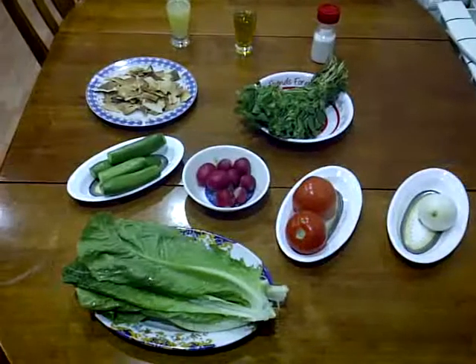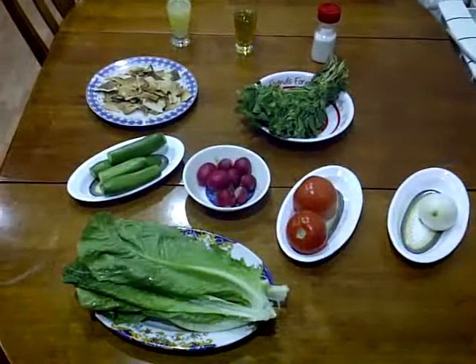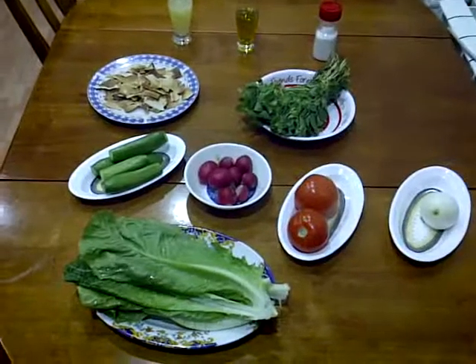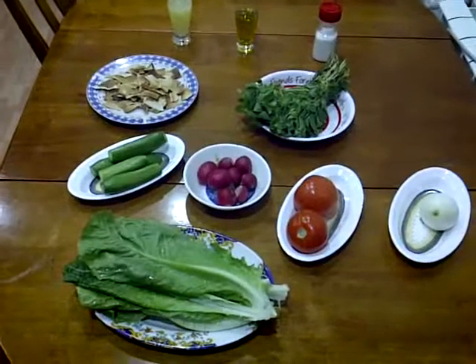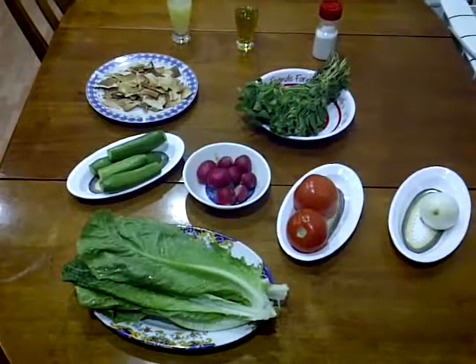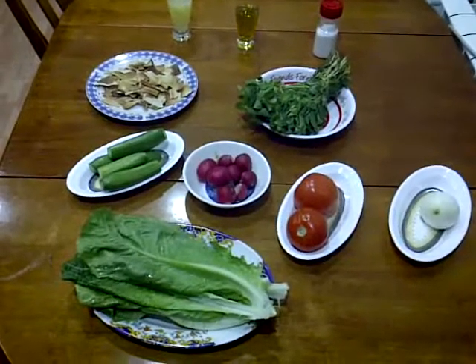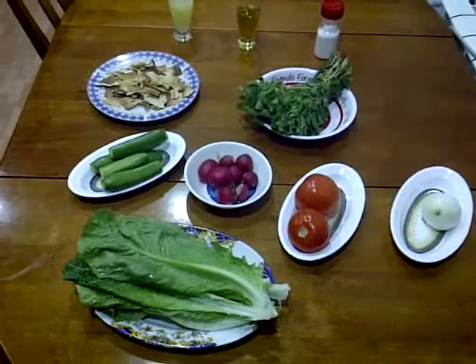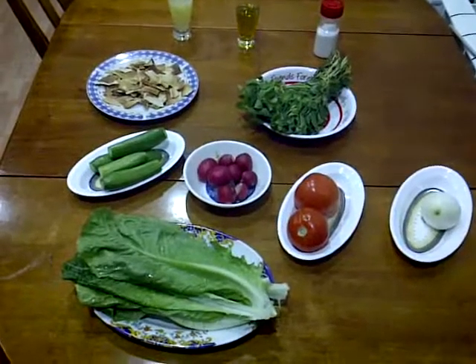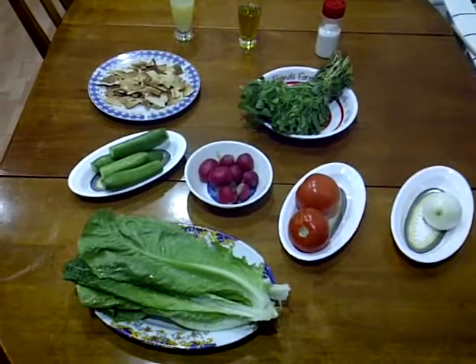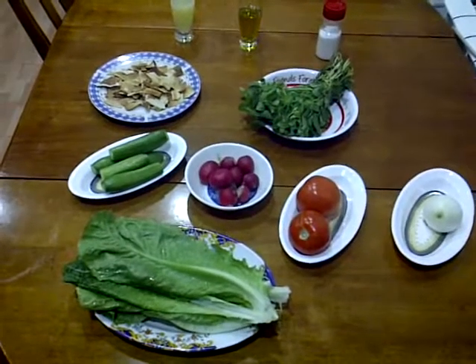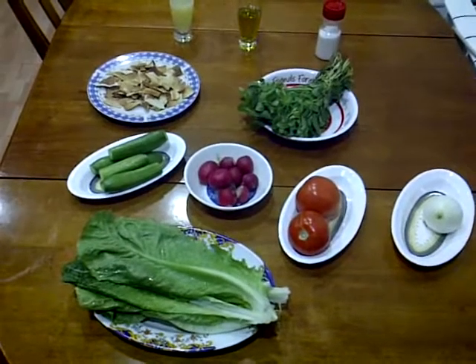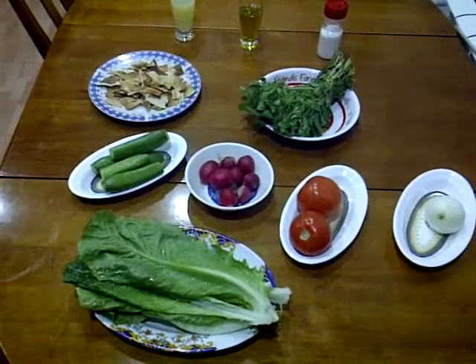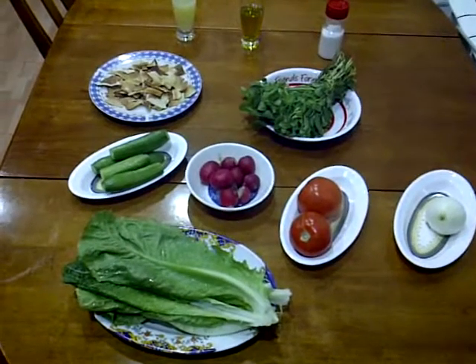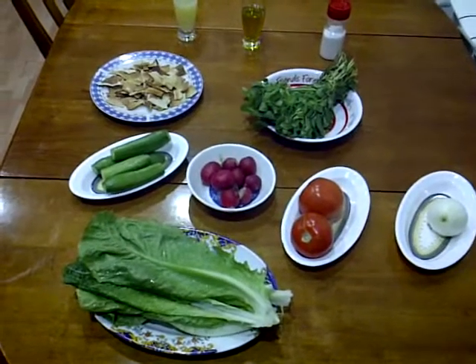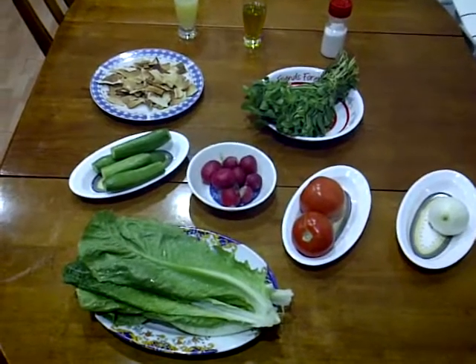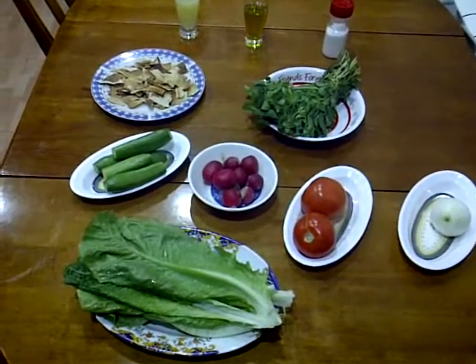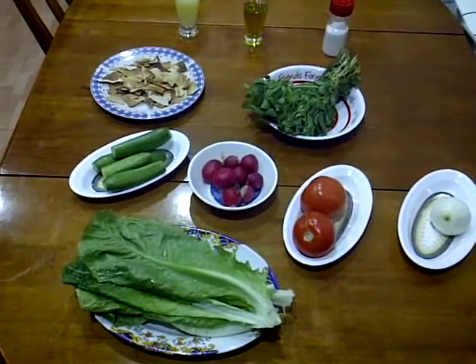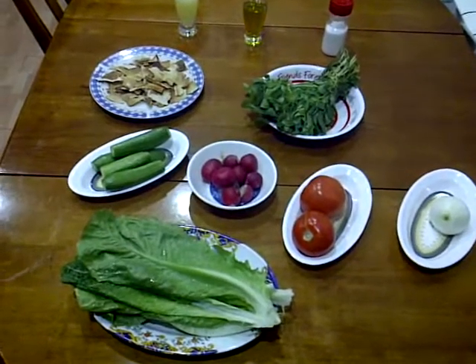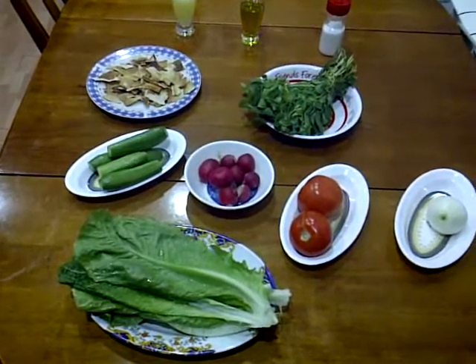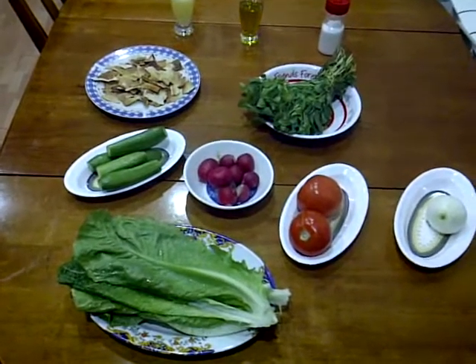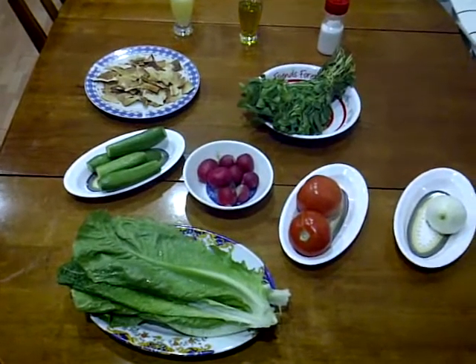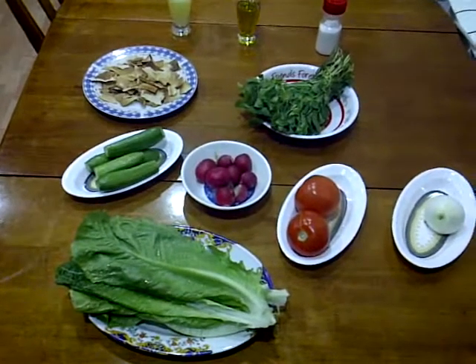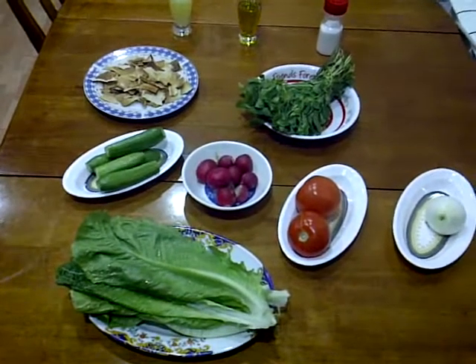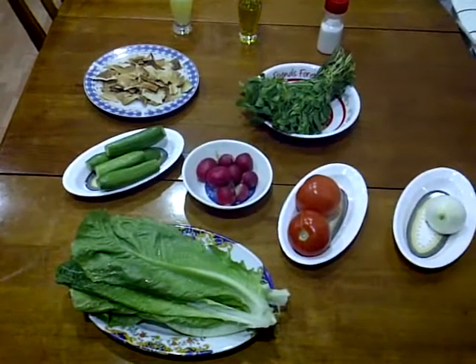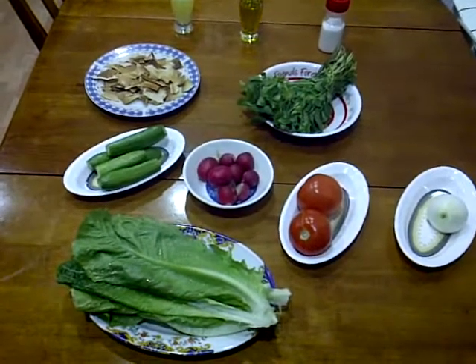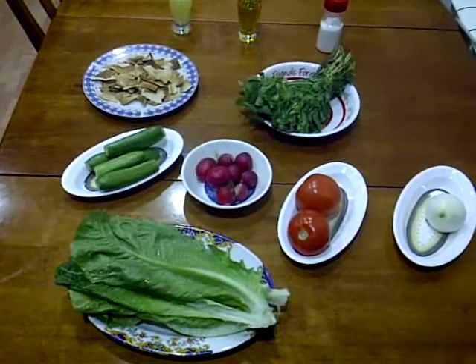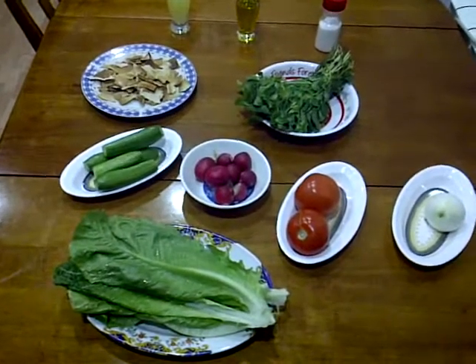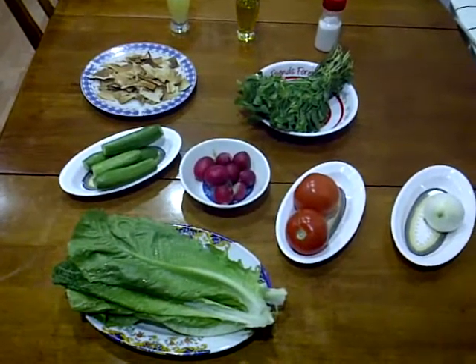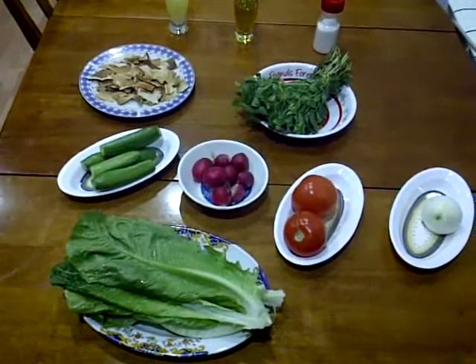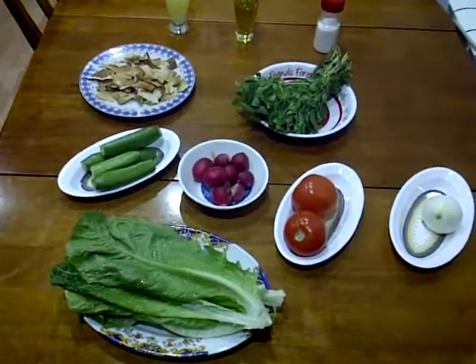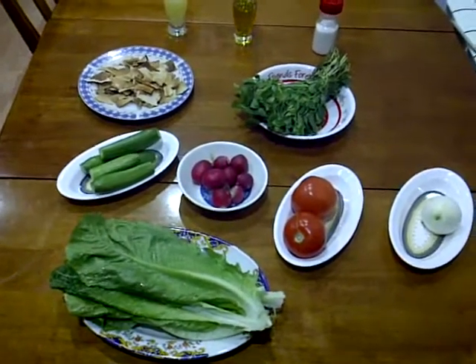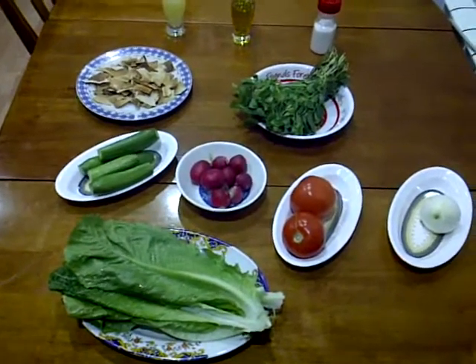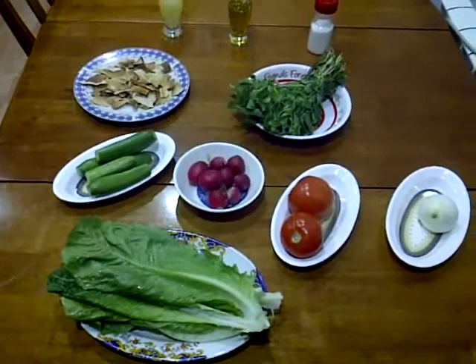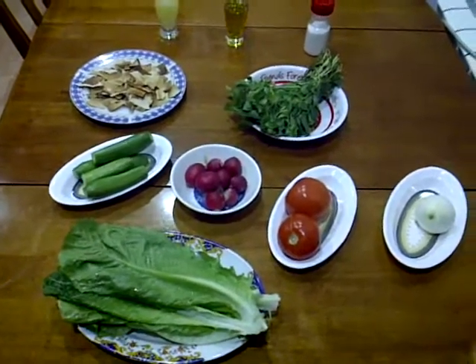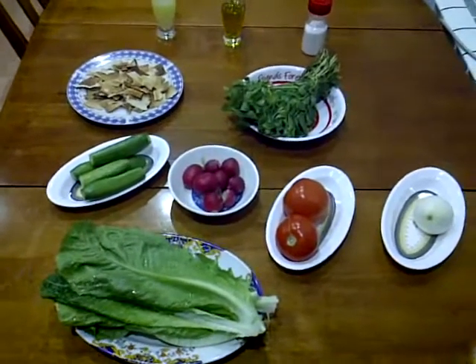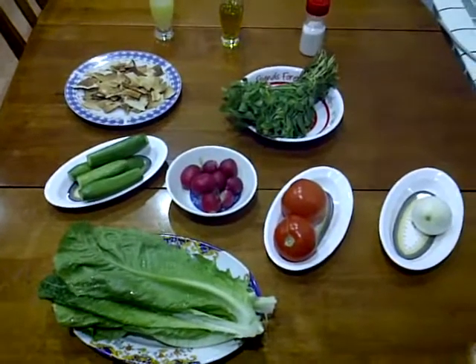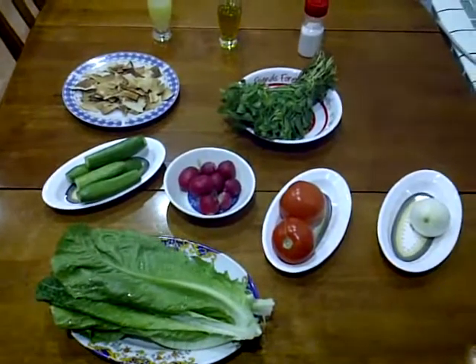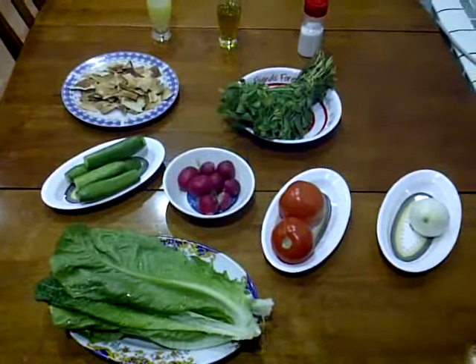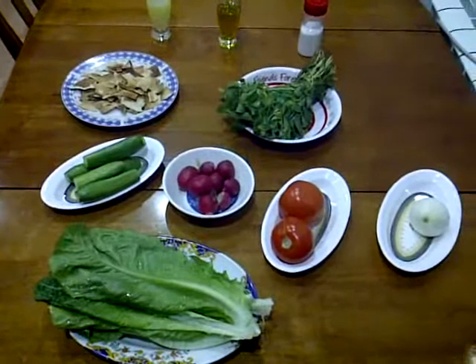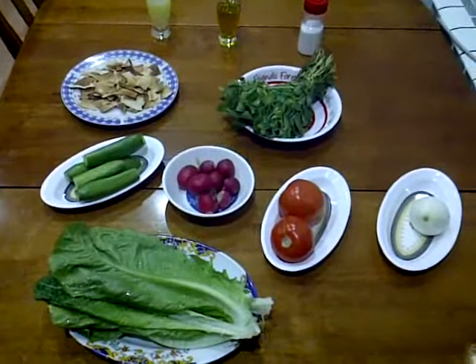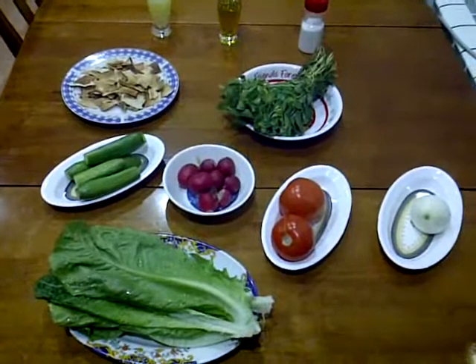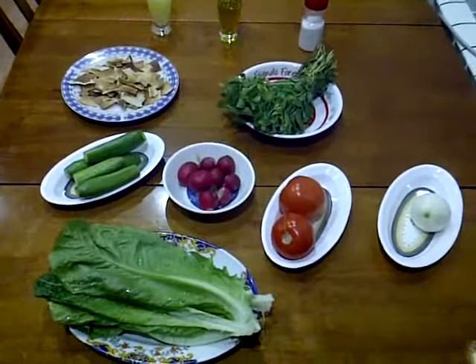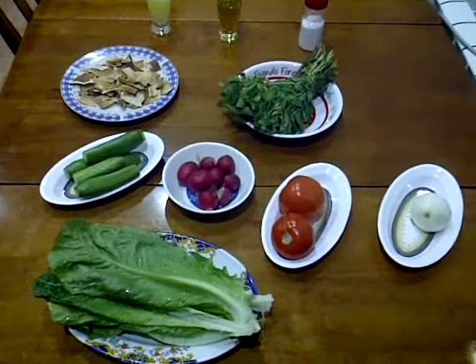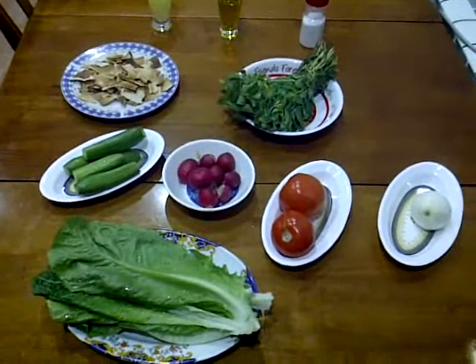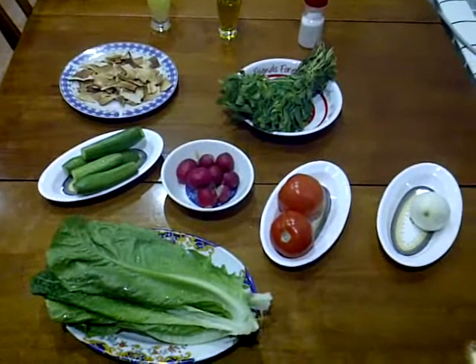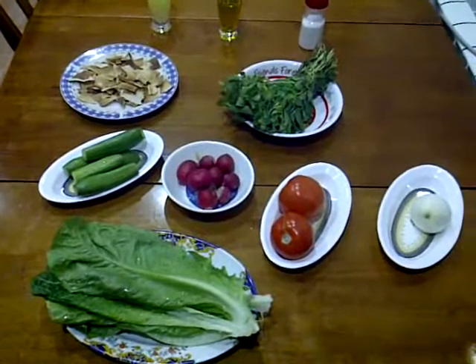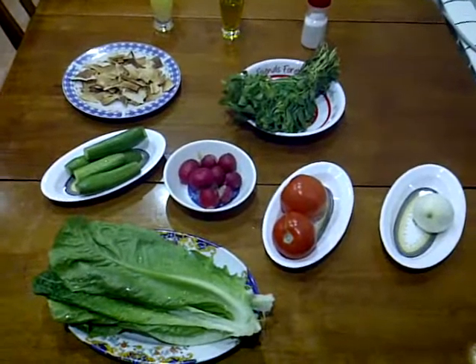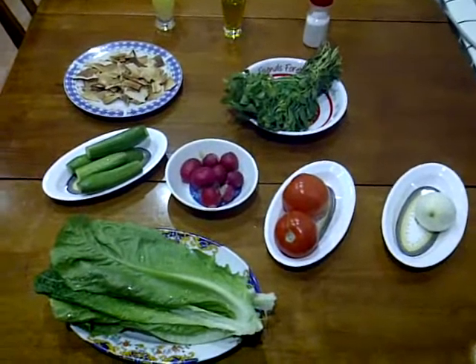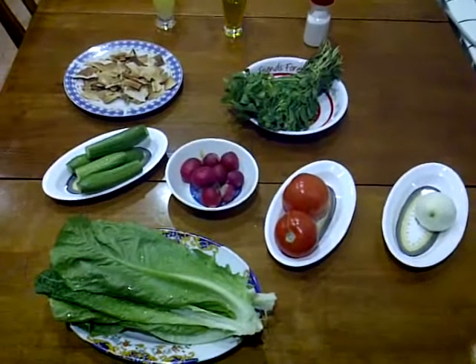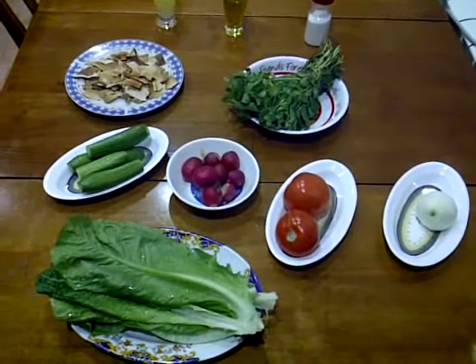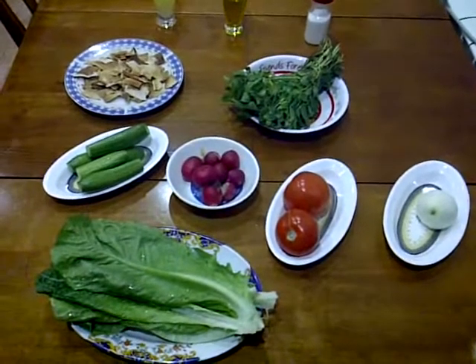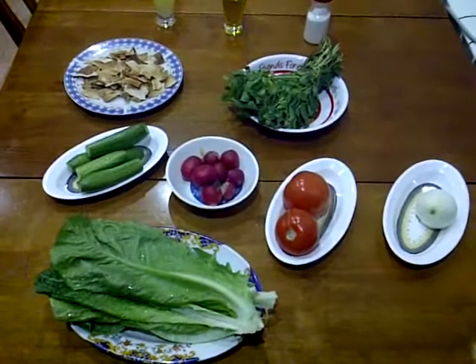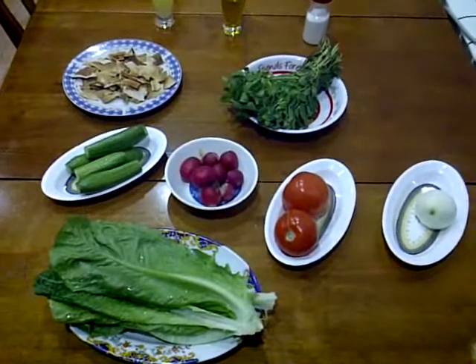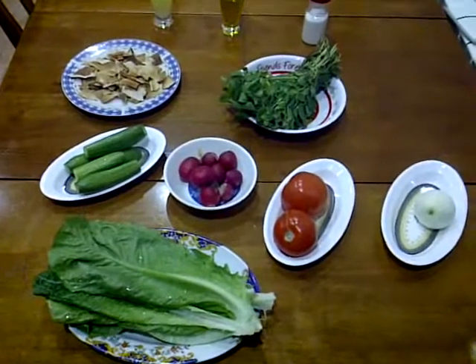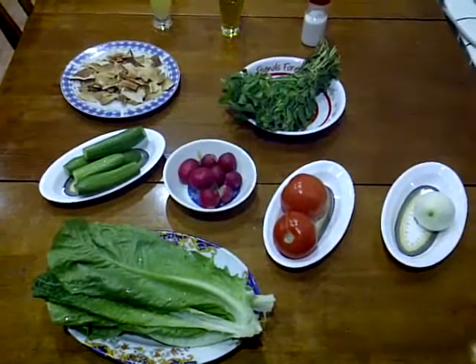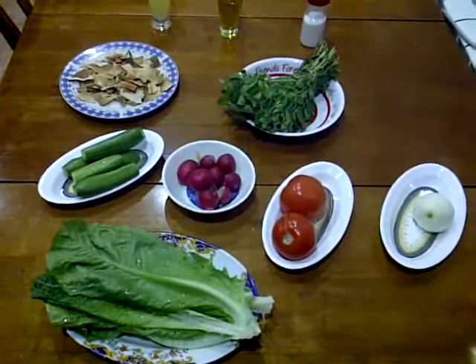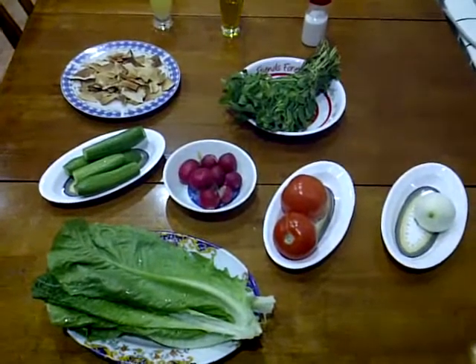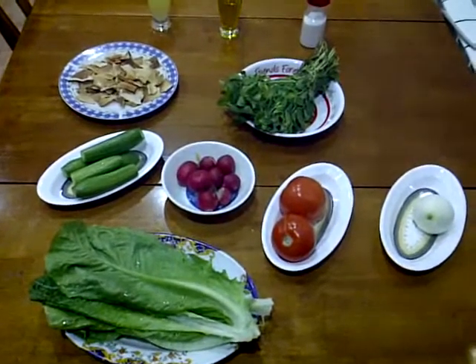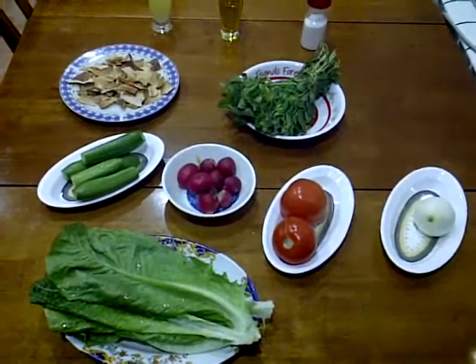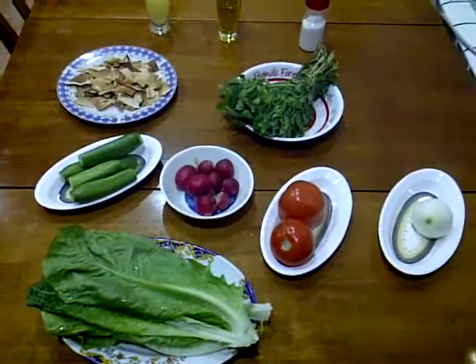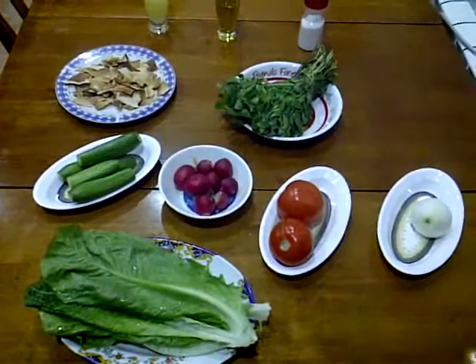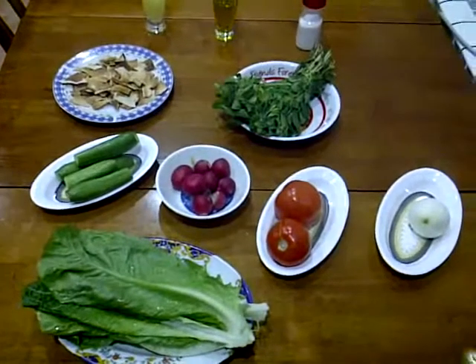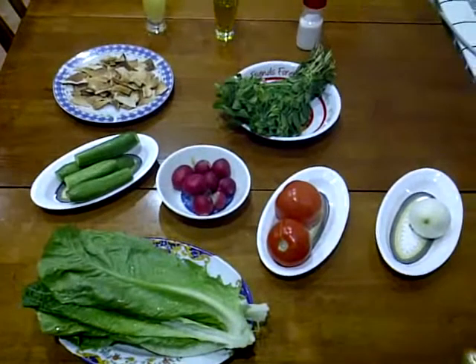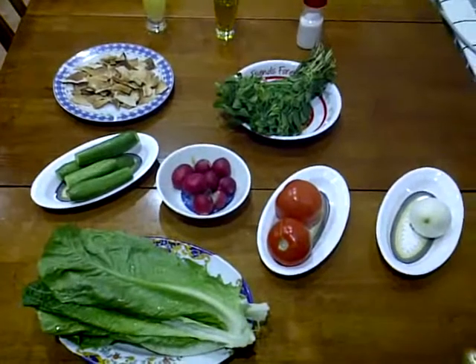Hello everyone! Today we are going to prepare a salad called Fattouche. Fattouche is a Lebanese traditional dish.